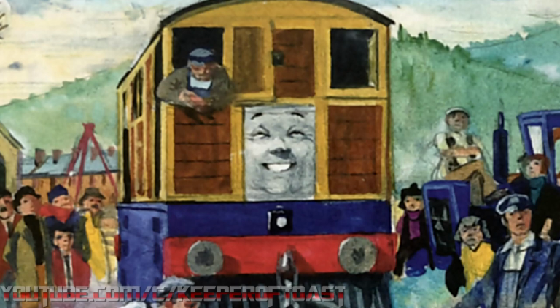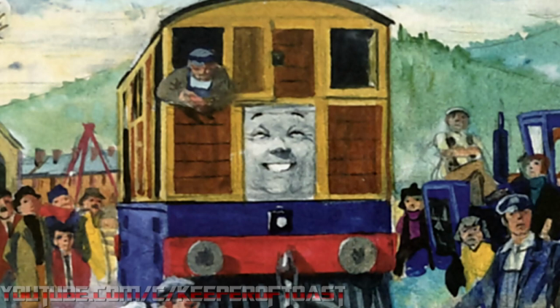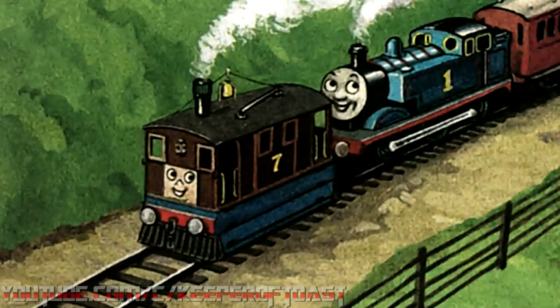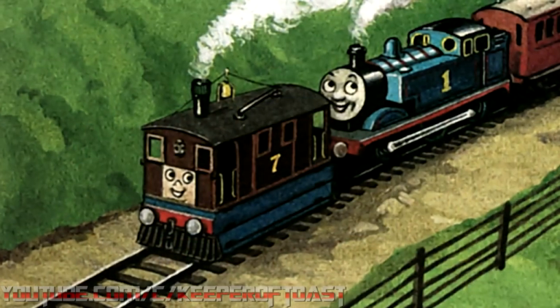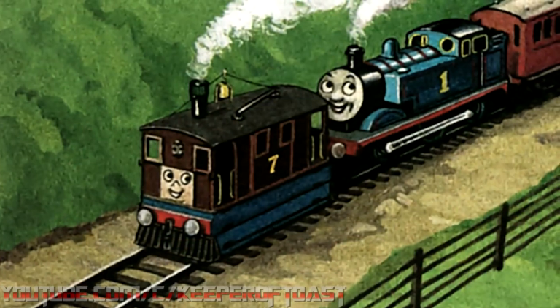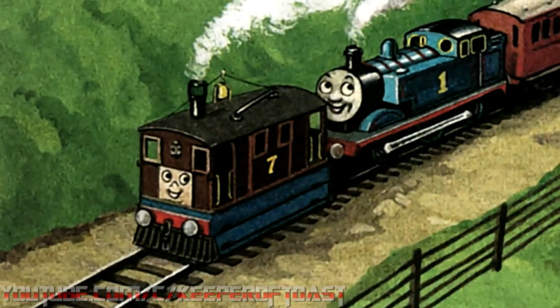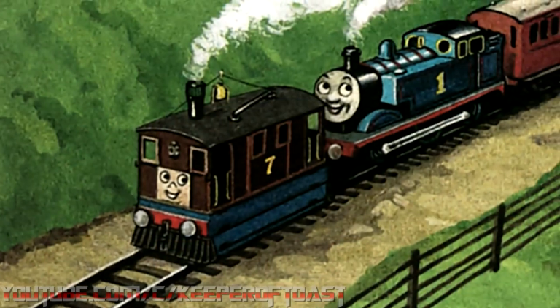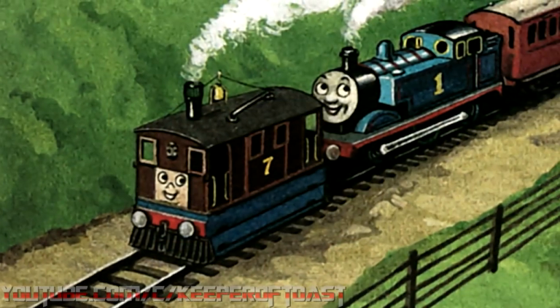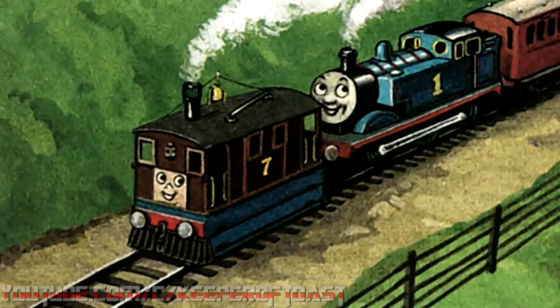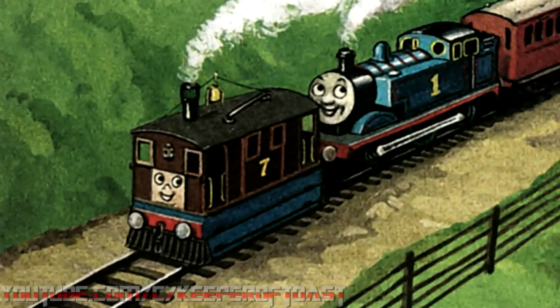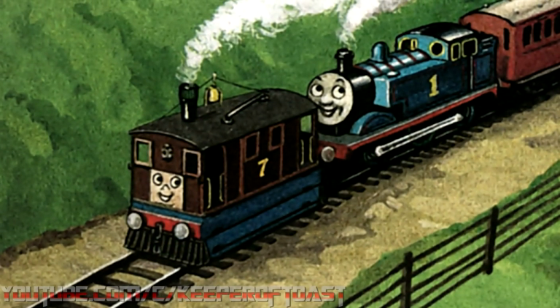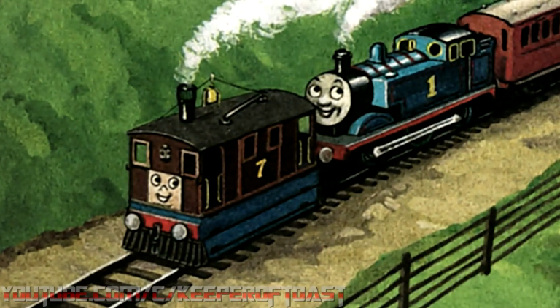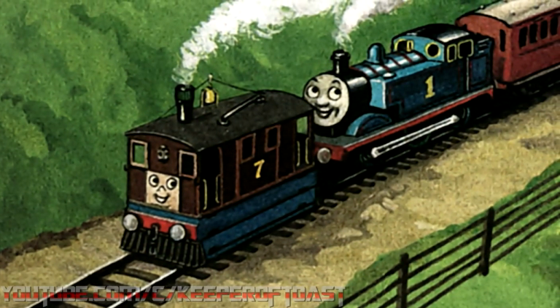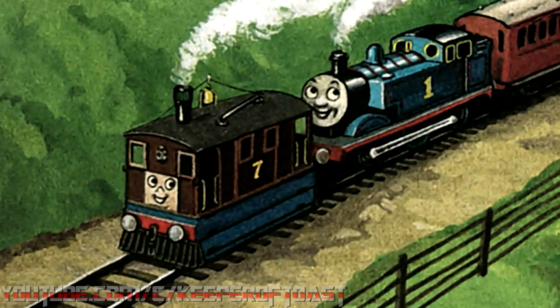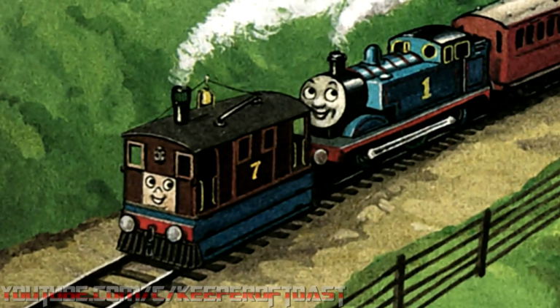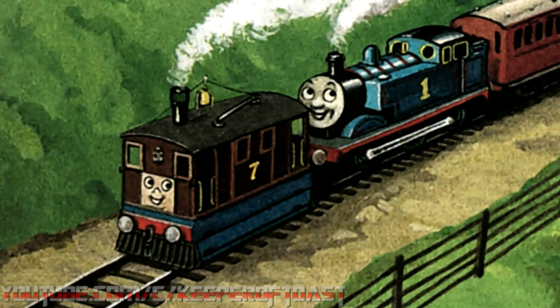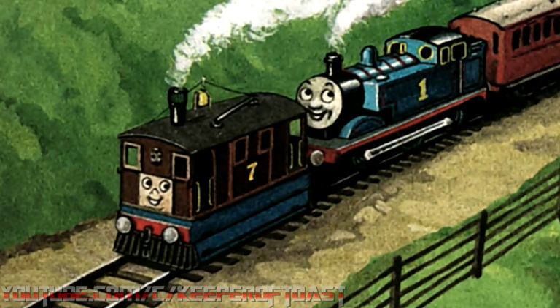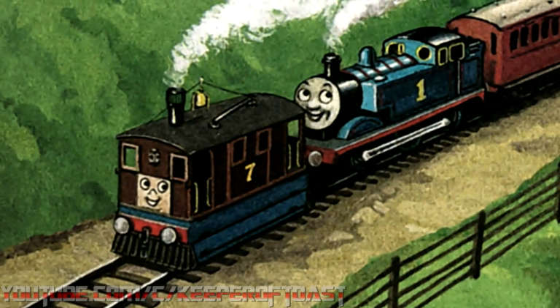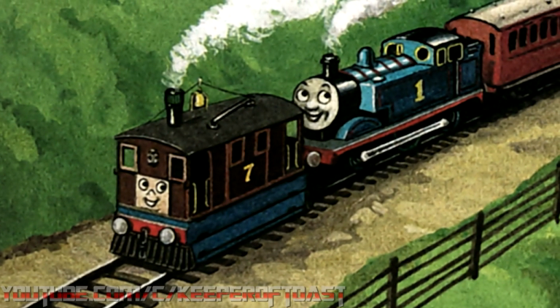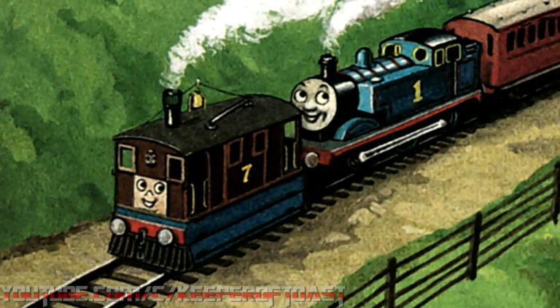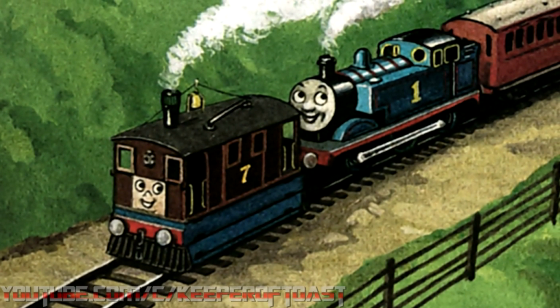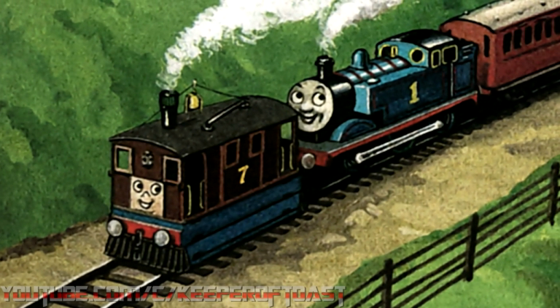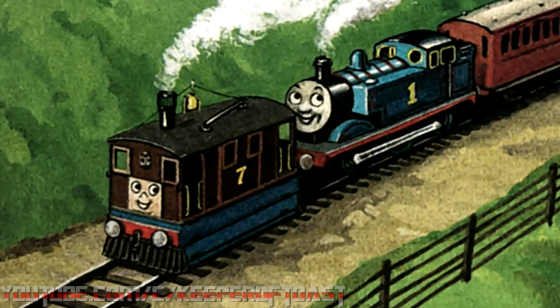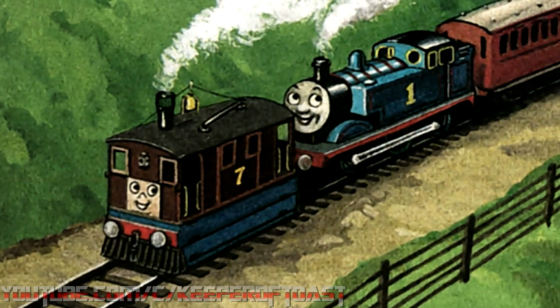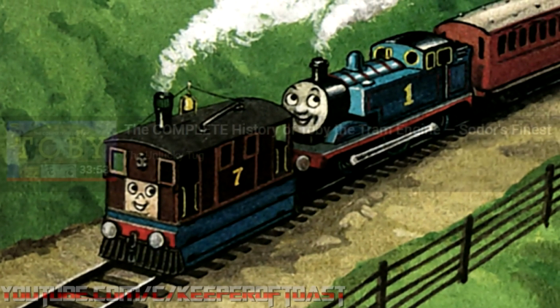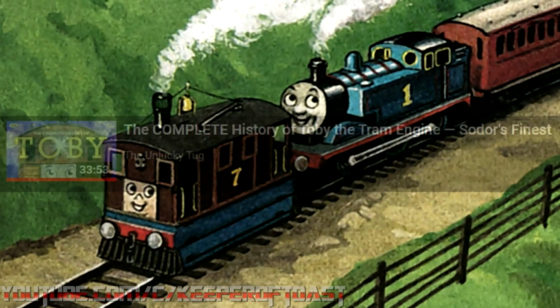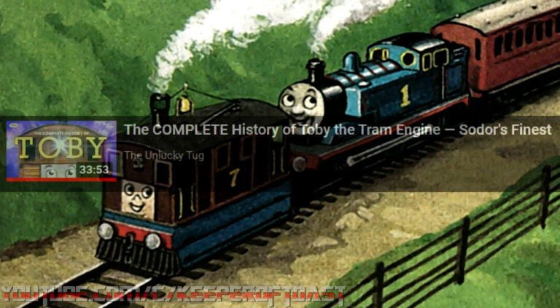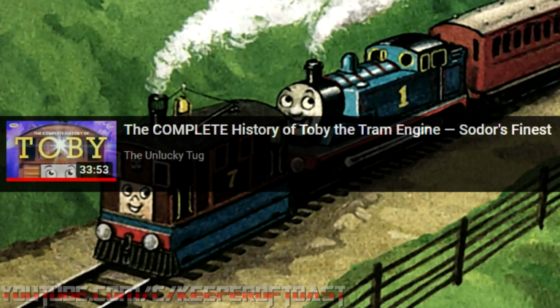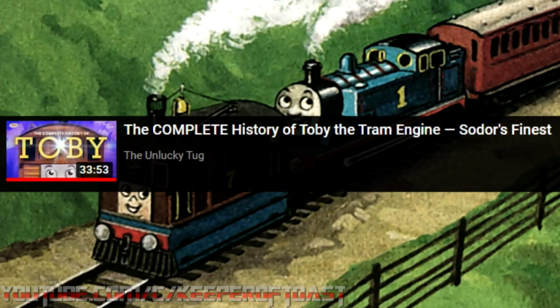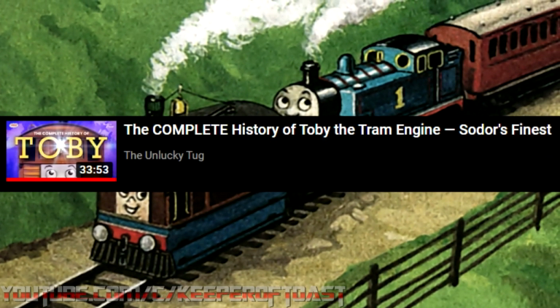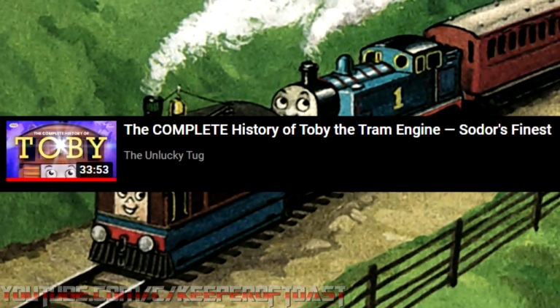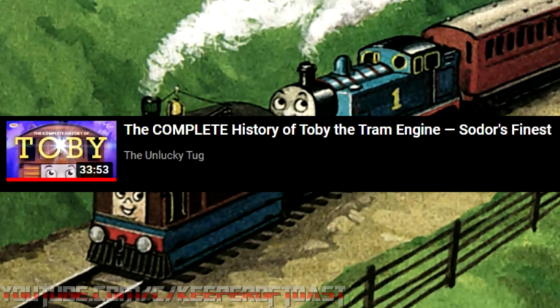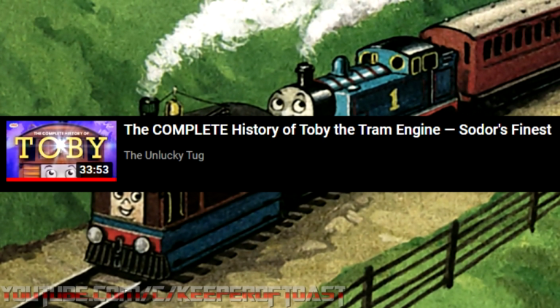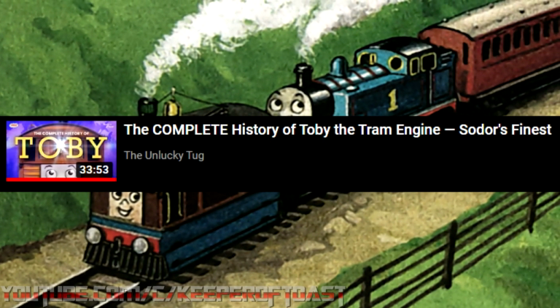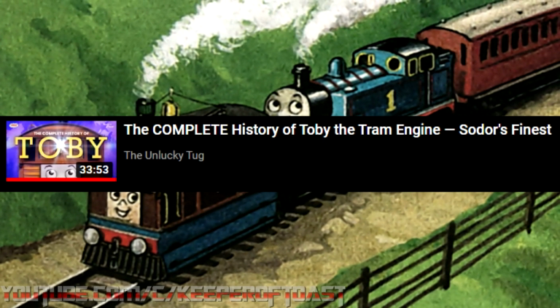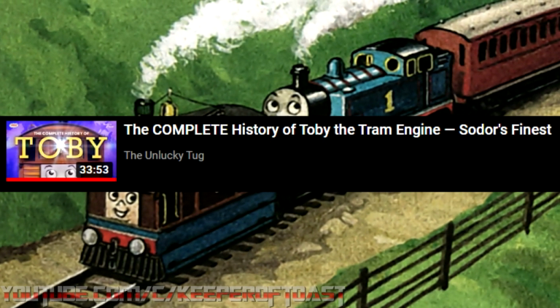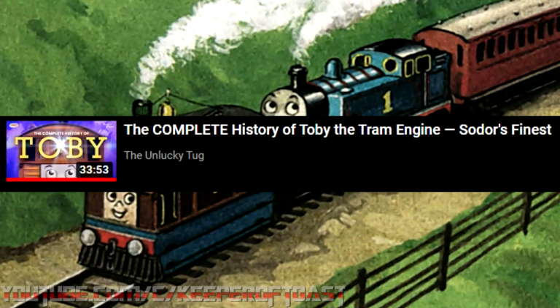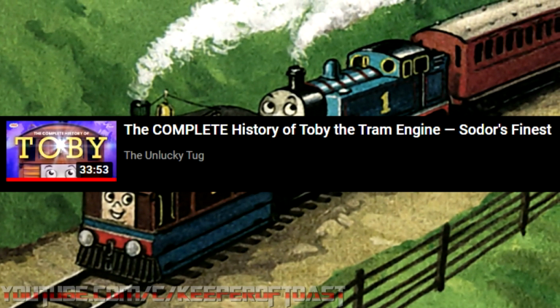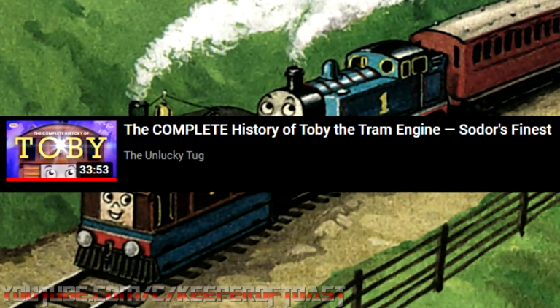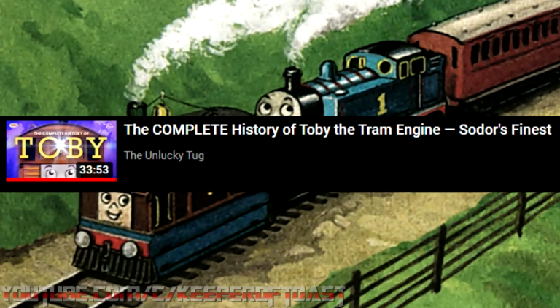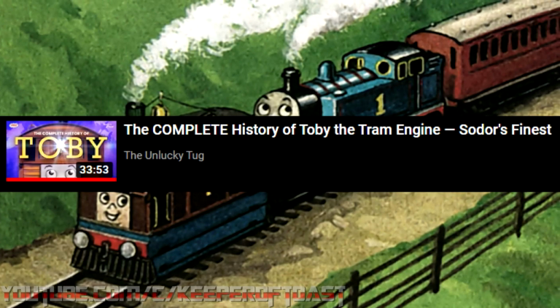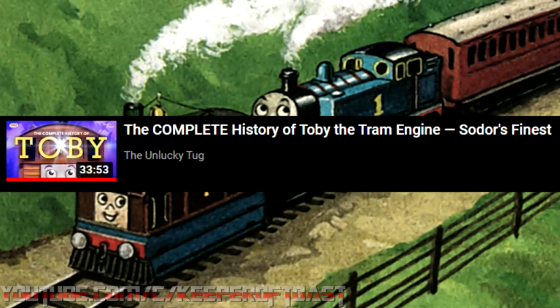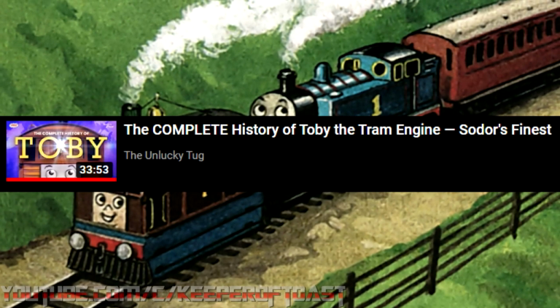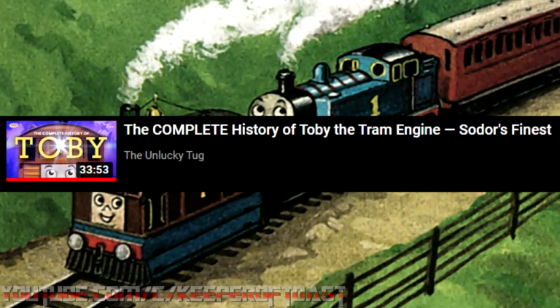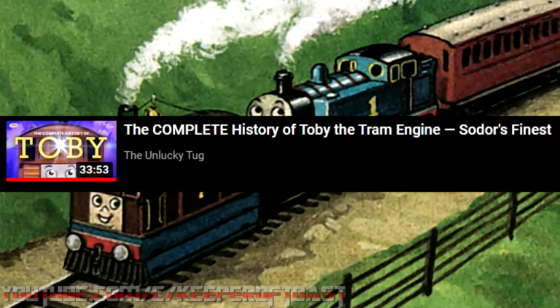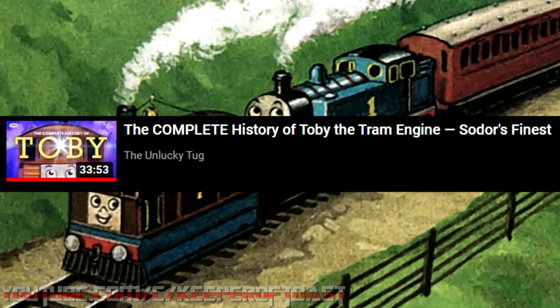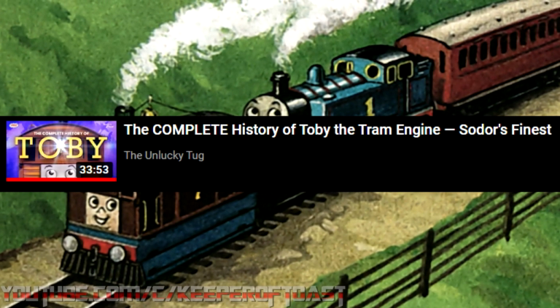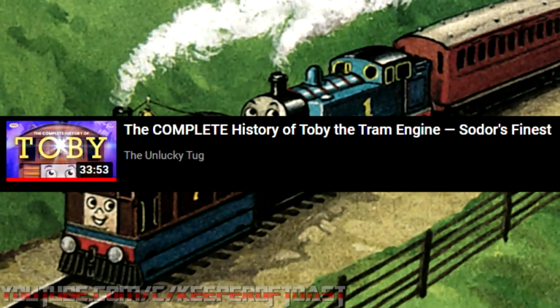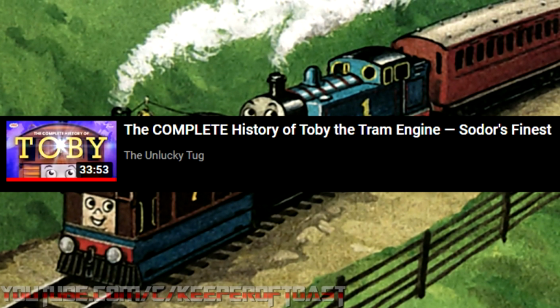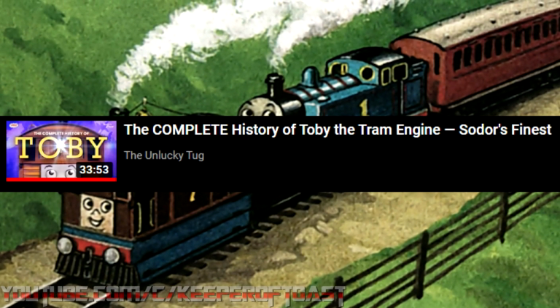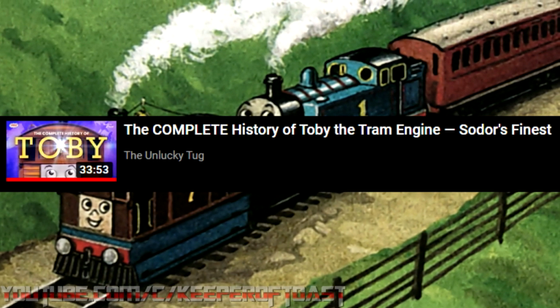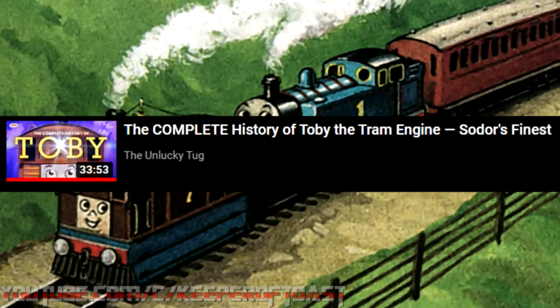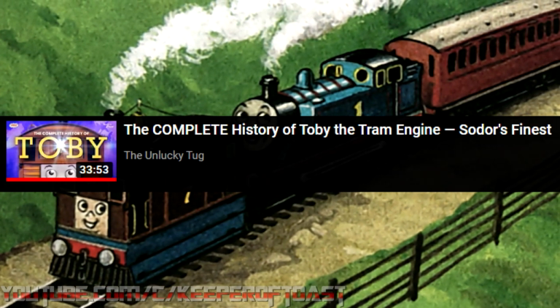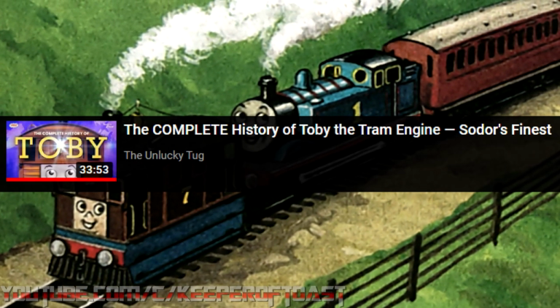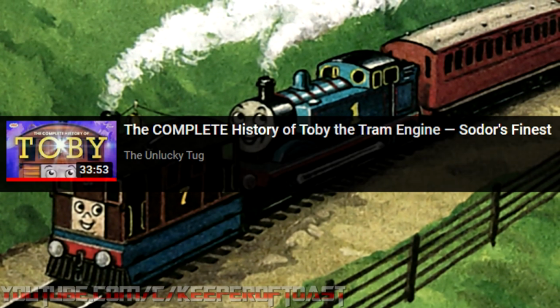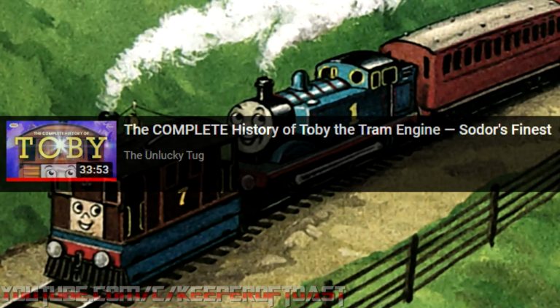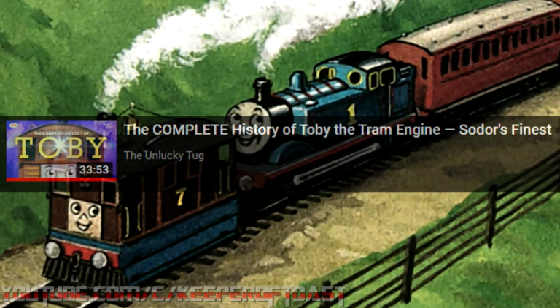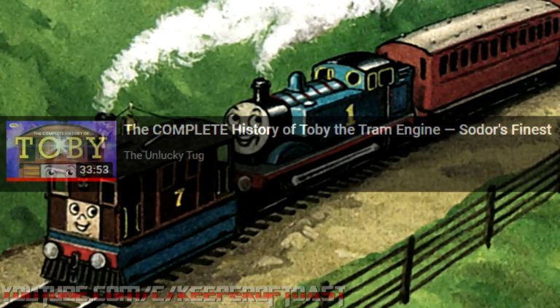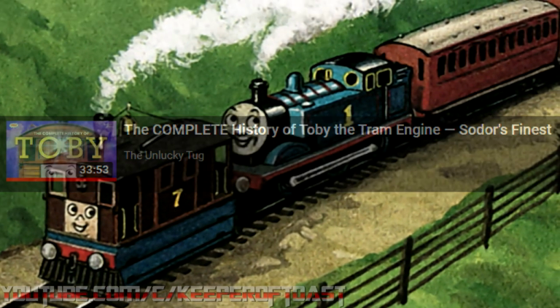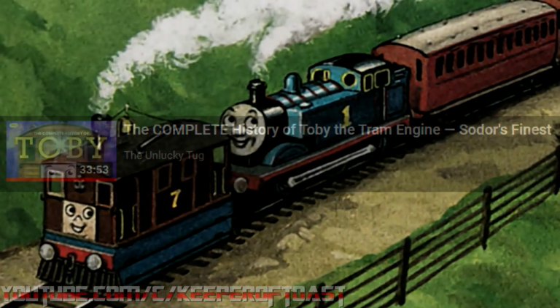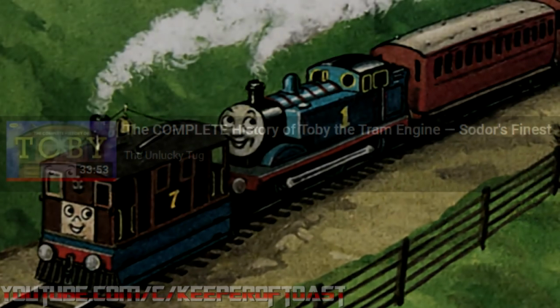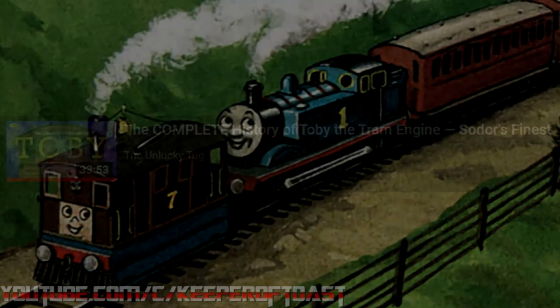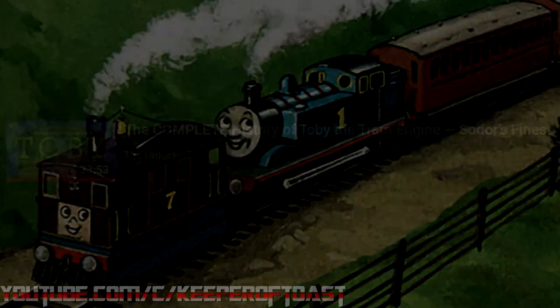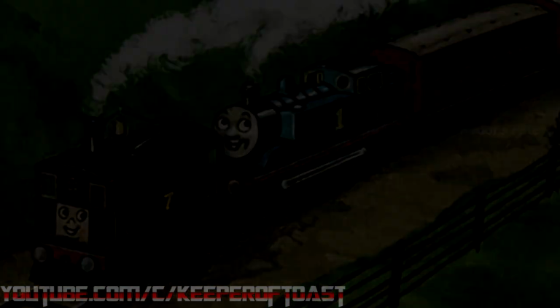And if you don't know the story from there, I'm going to direct you to this impeccable video essay by the Unlucky Tug. Or you could just watch classic Thomas.